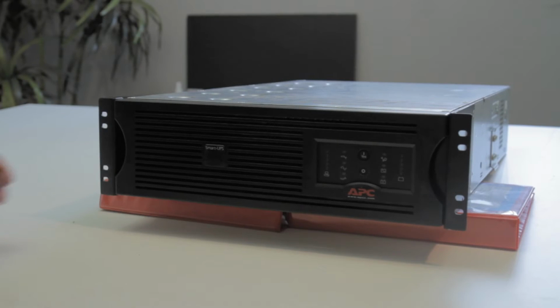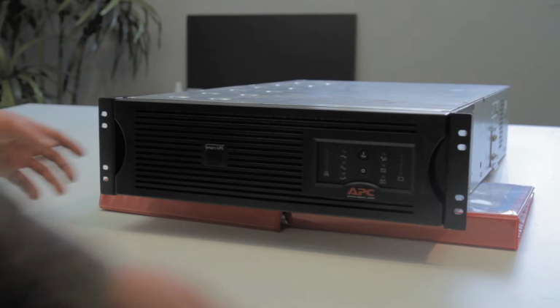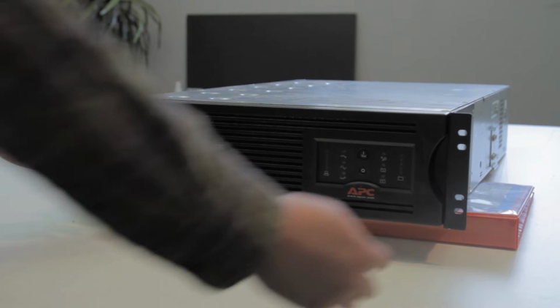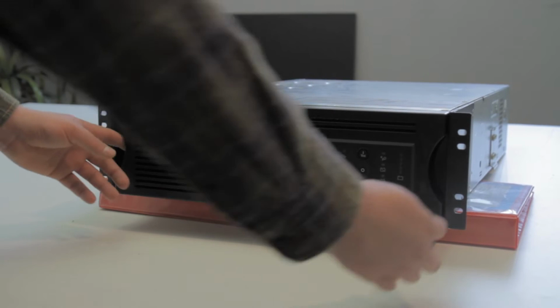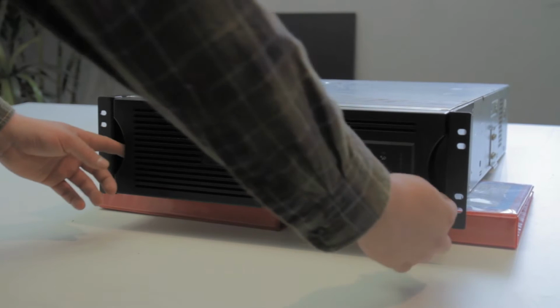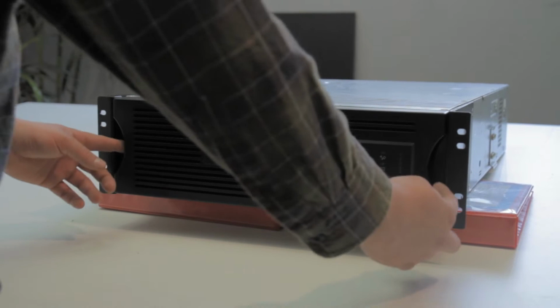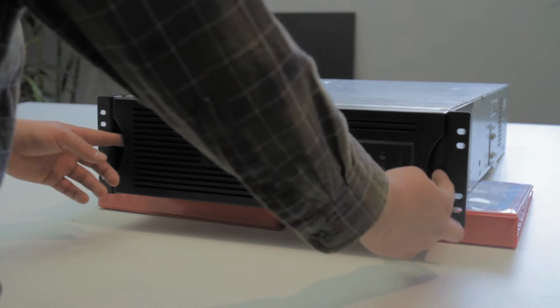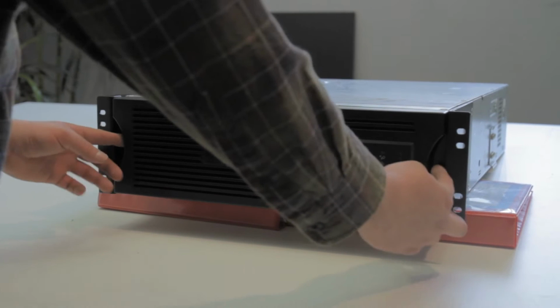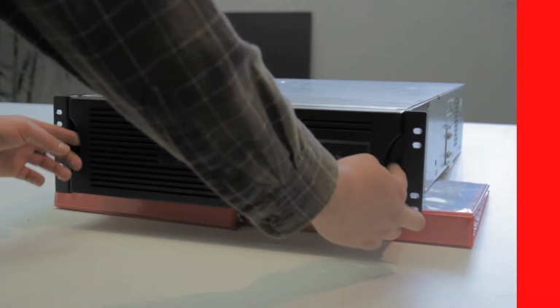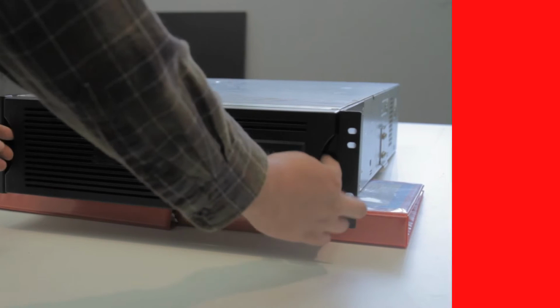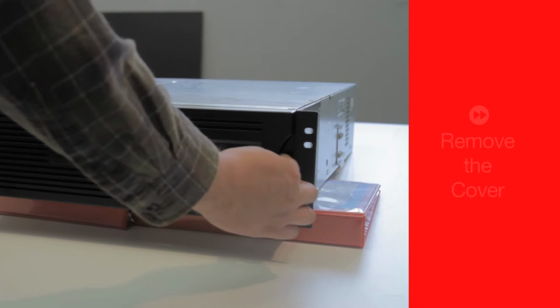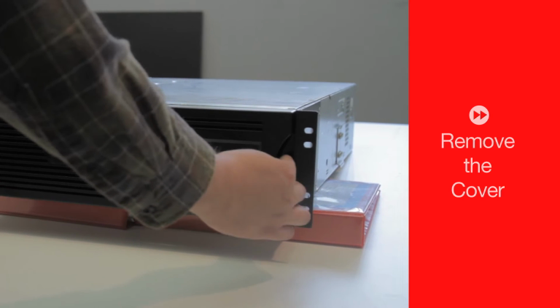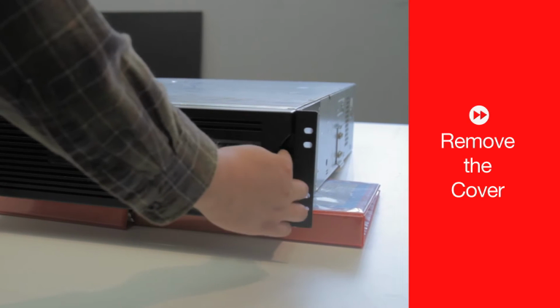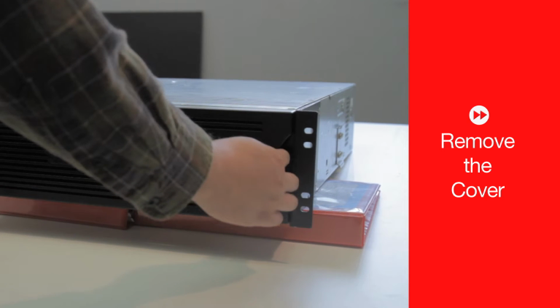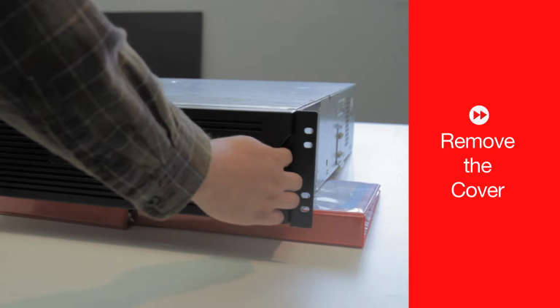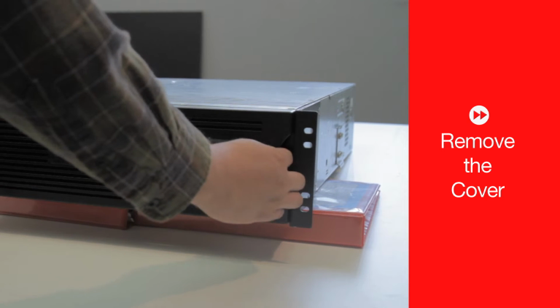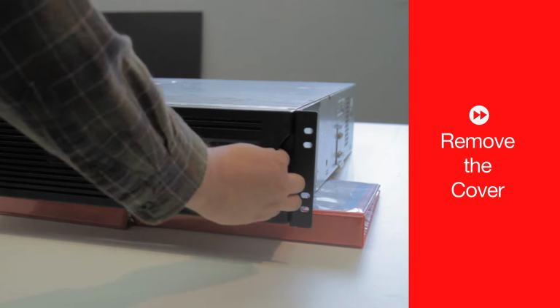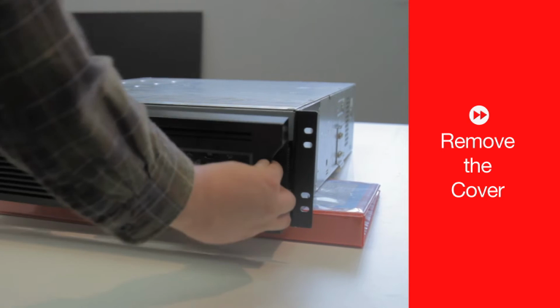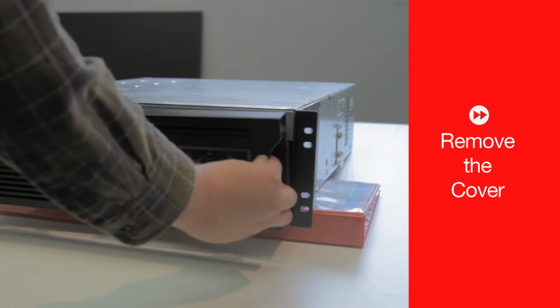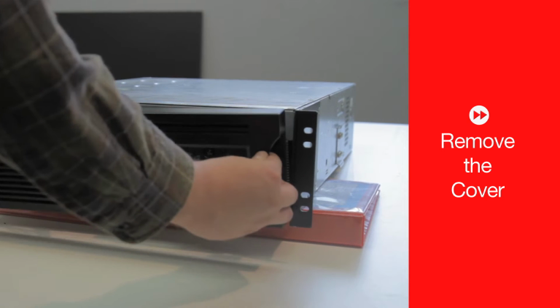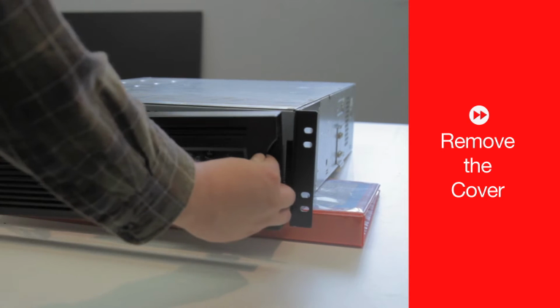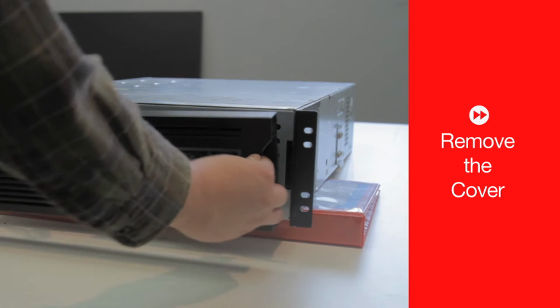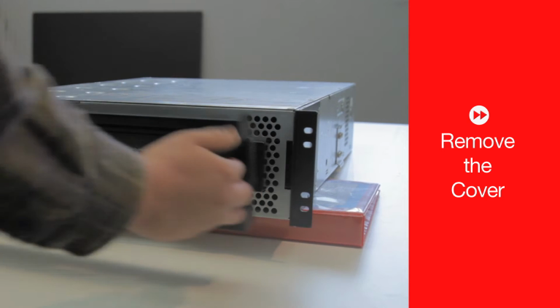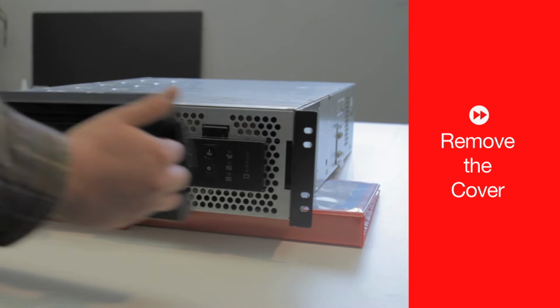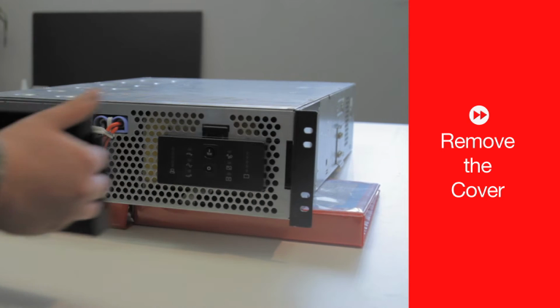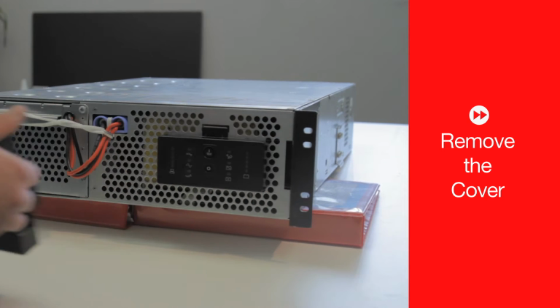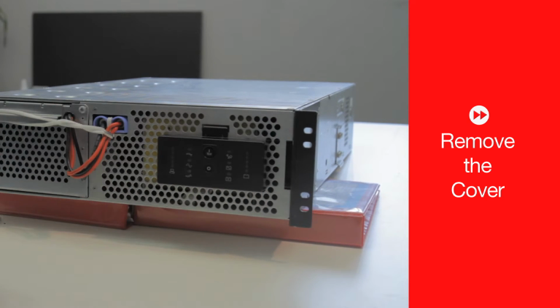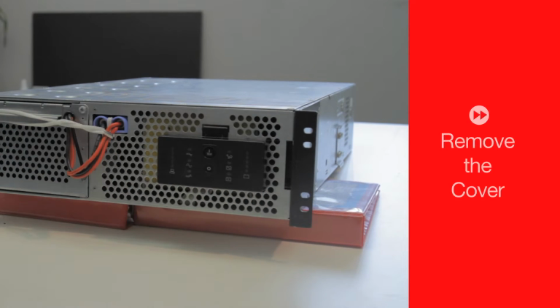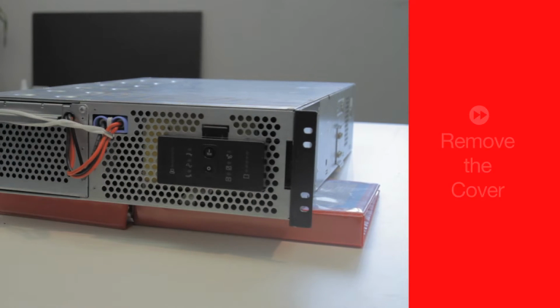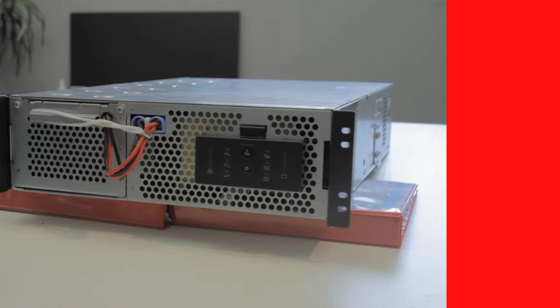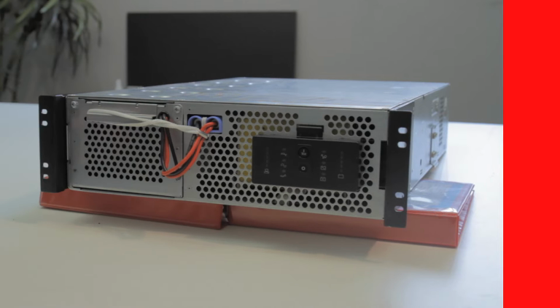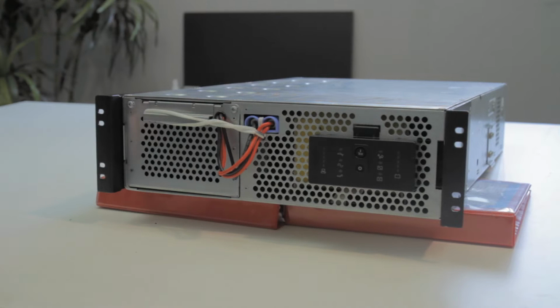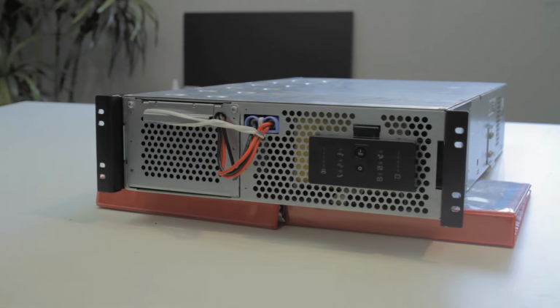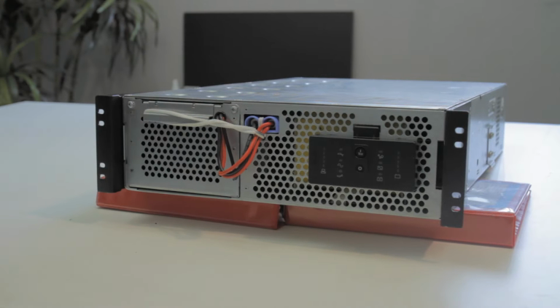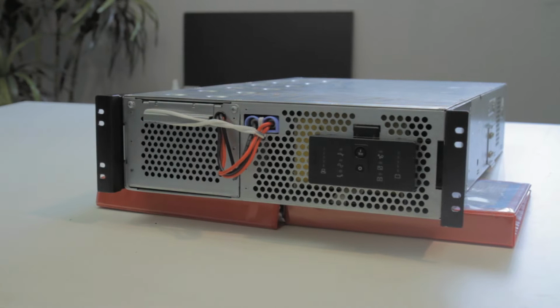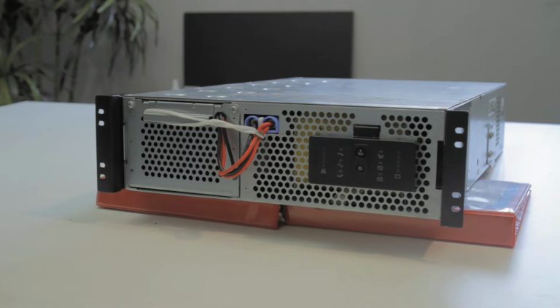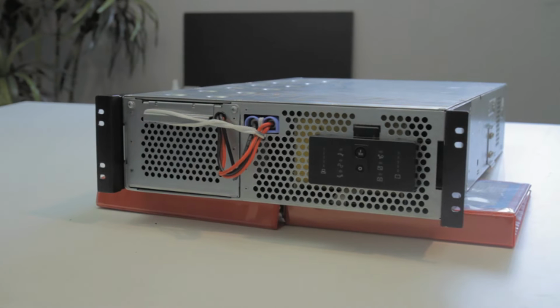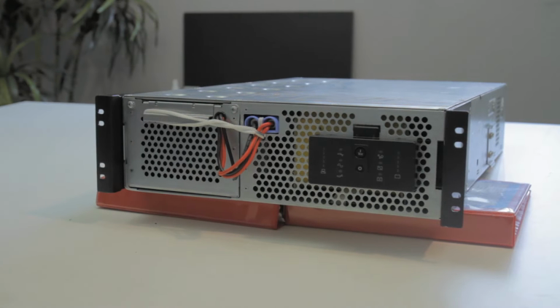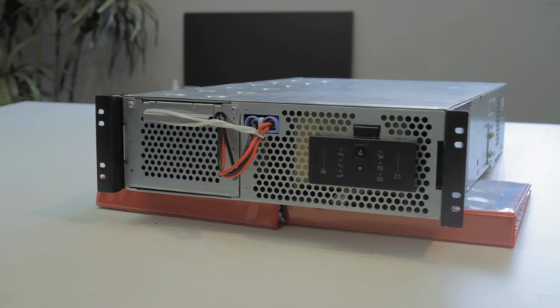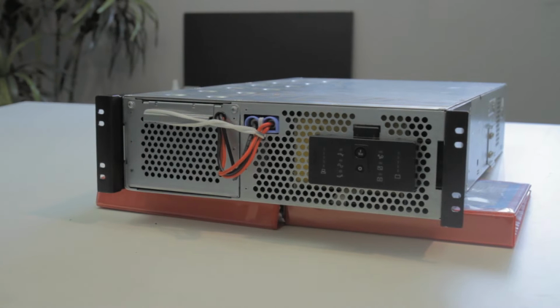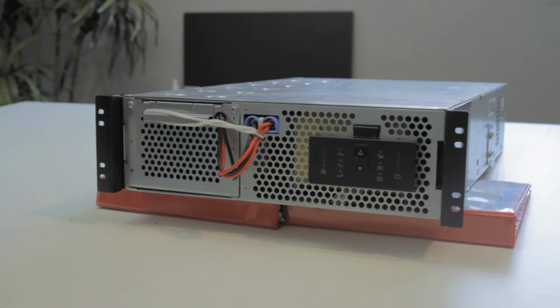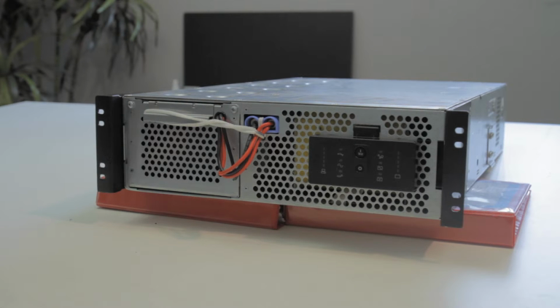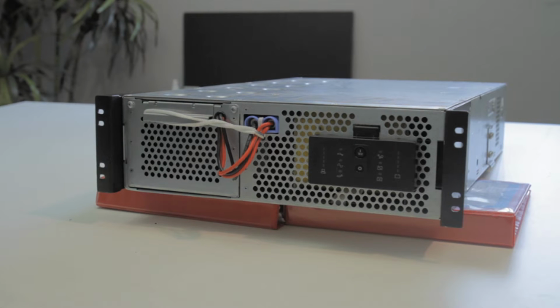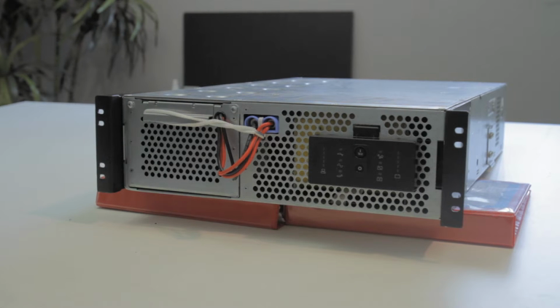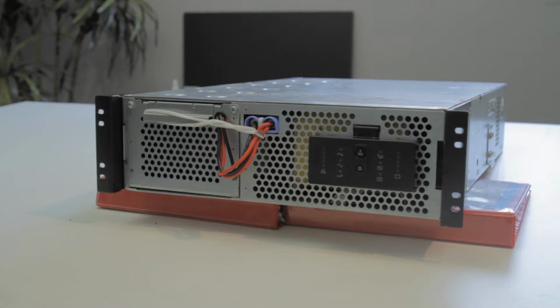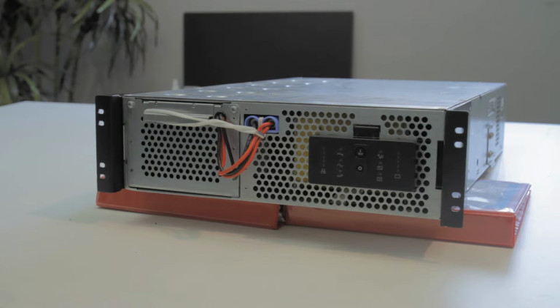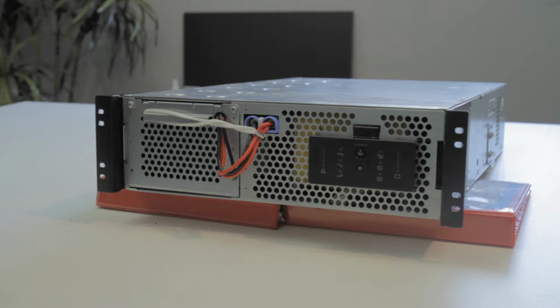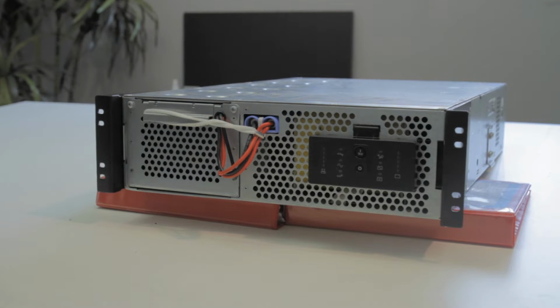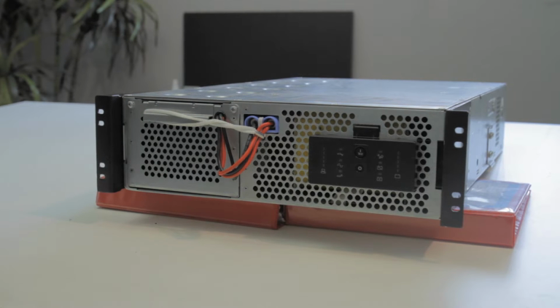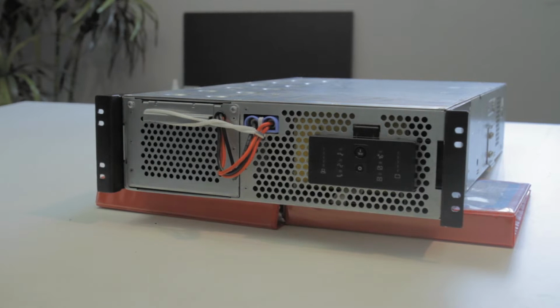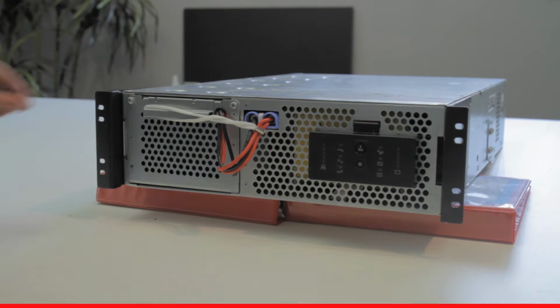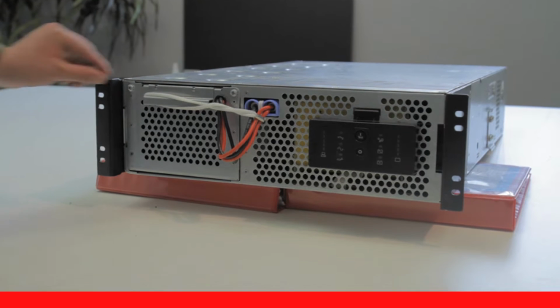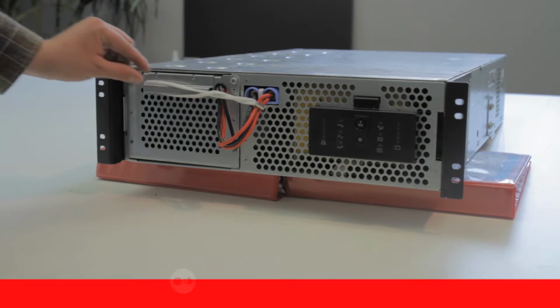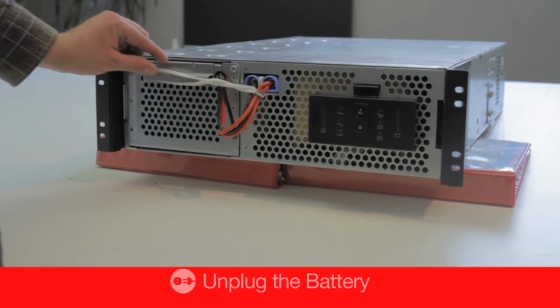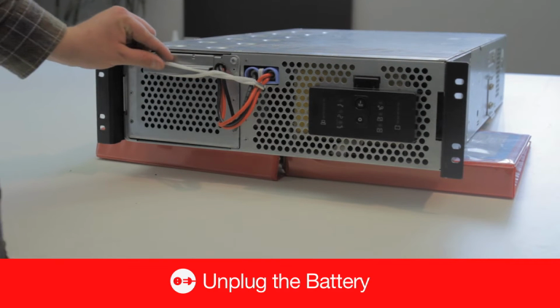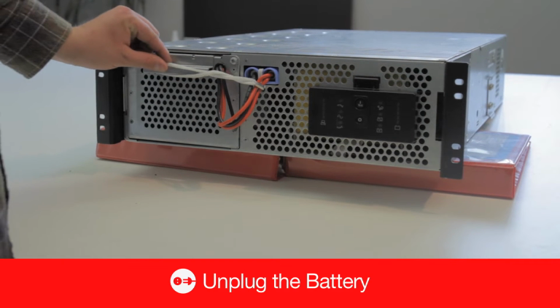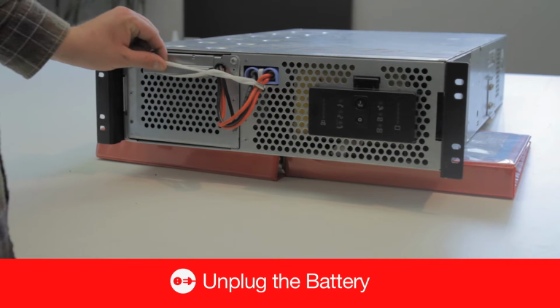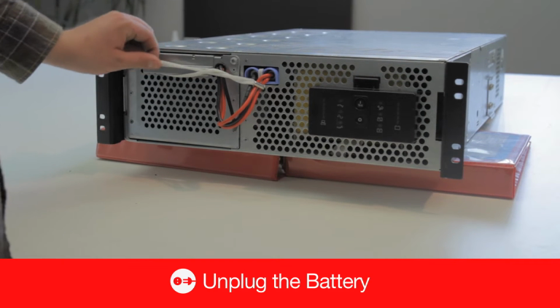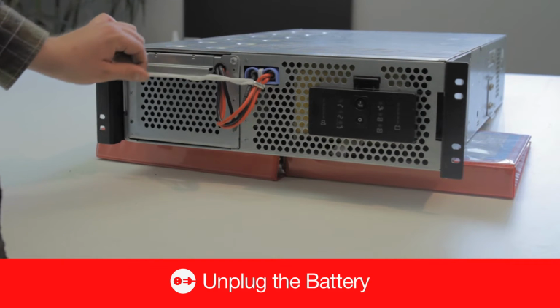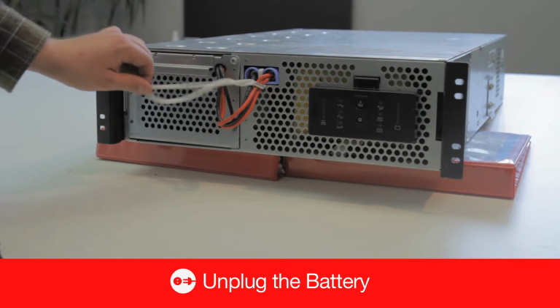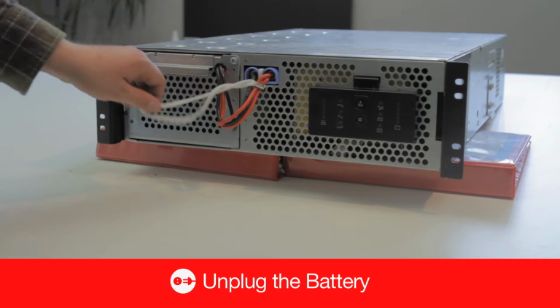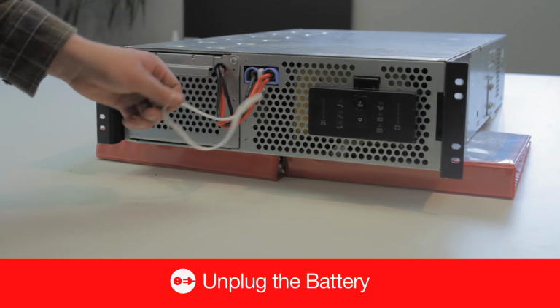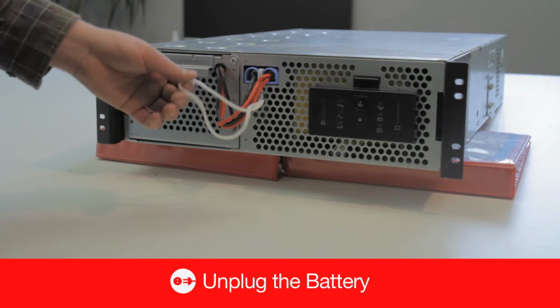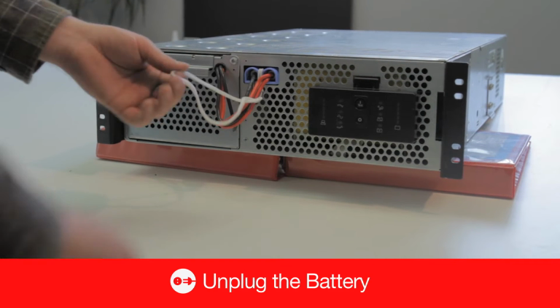Next, remove the front cover. Then, unplug the battery.